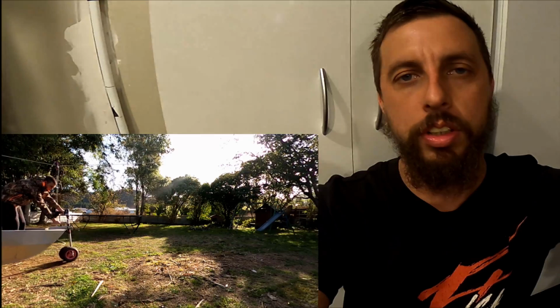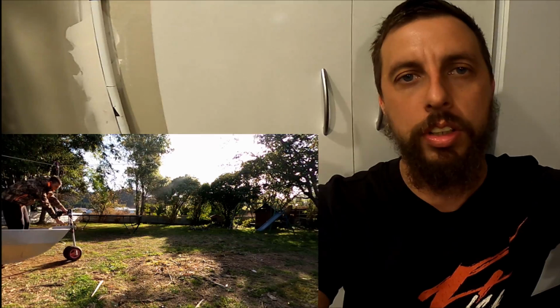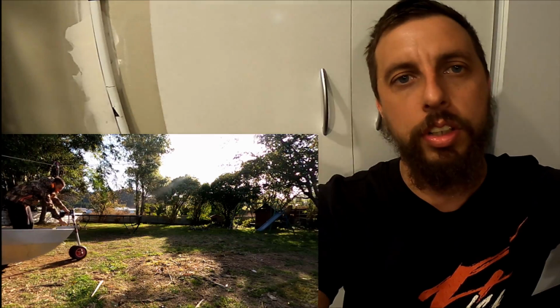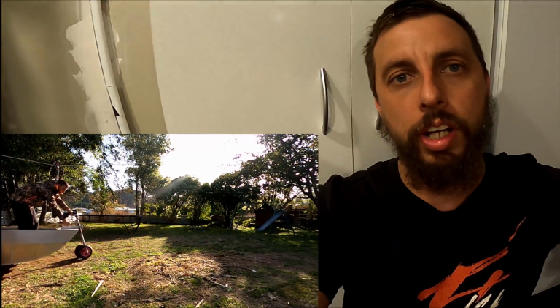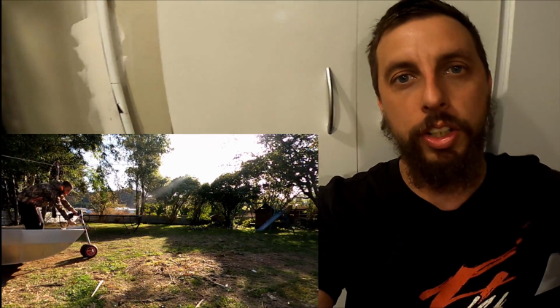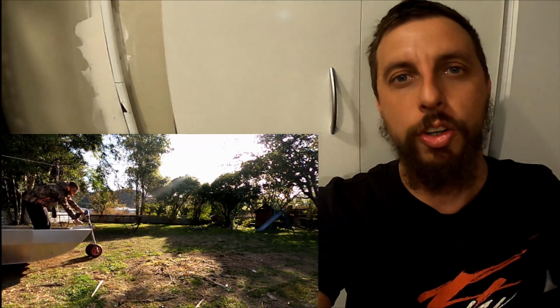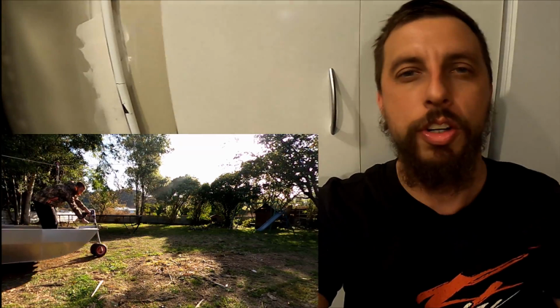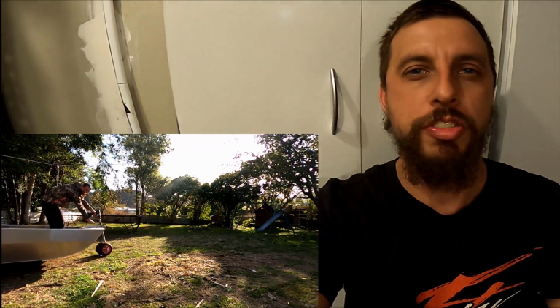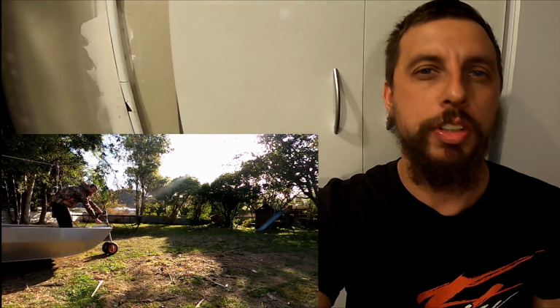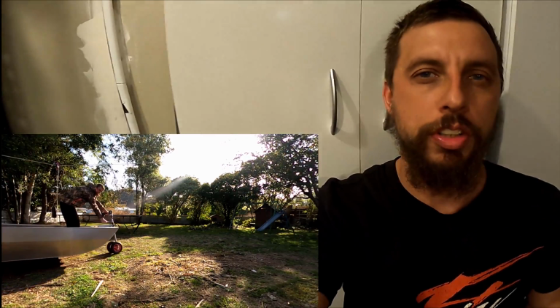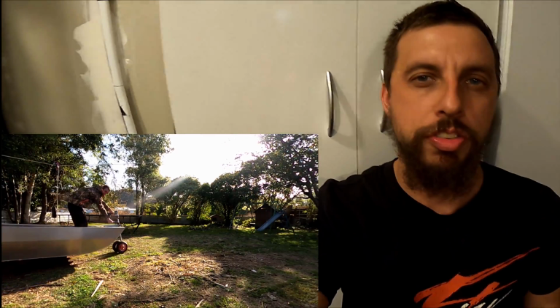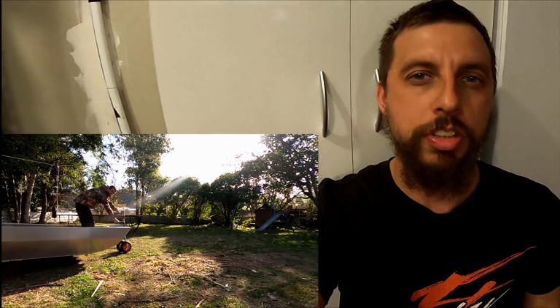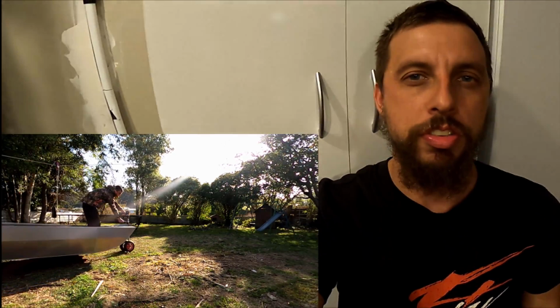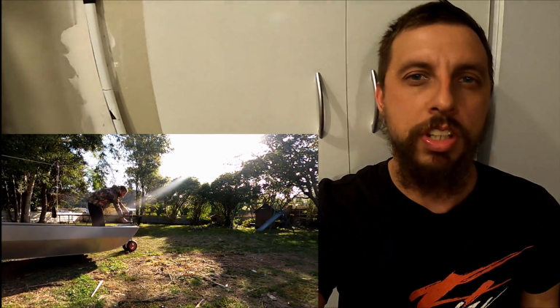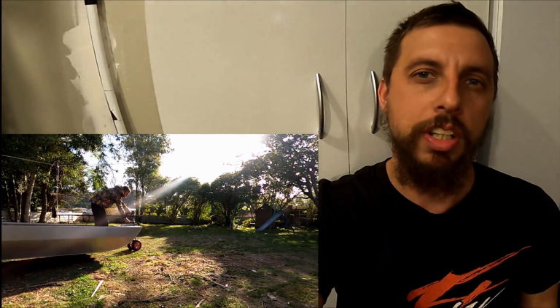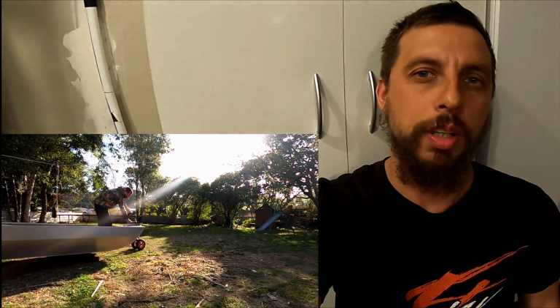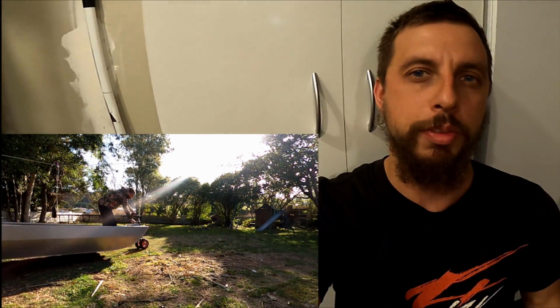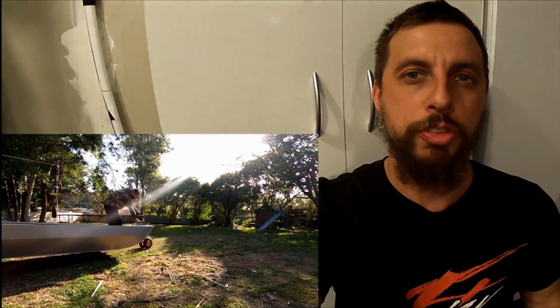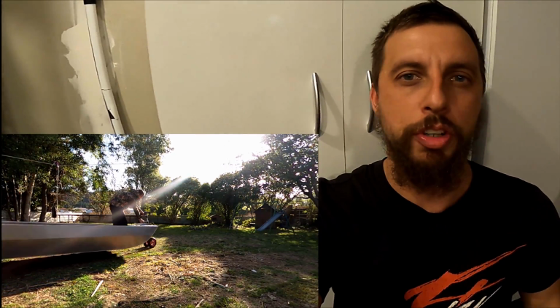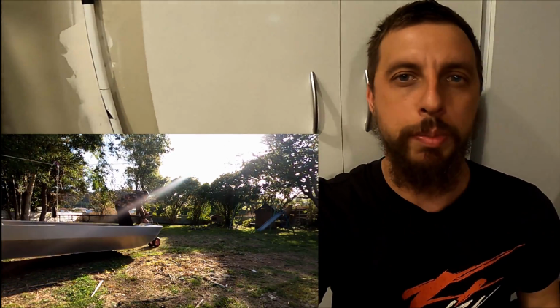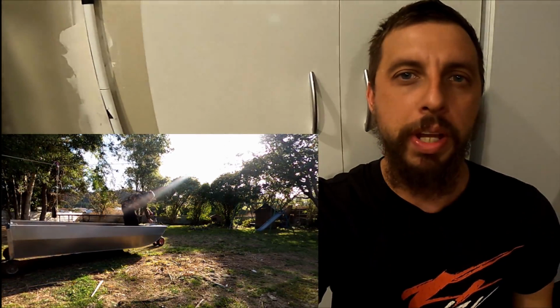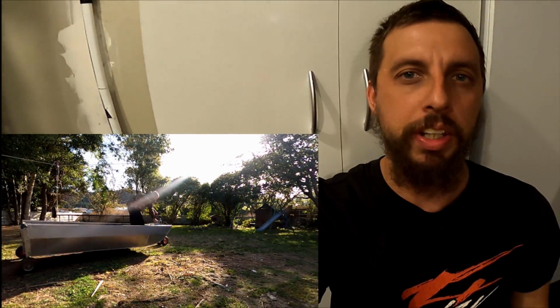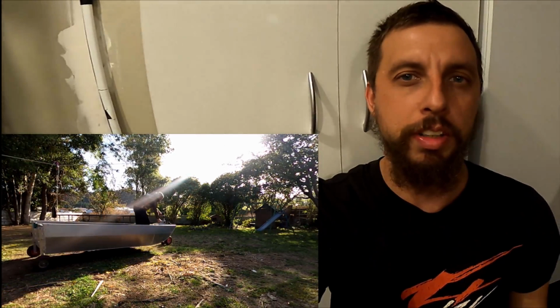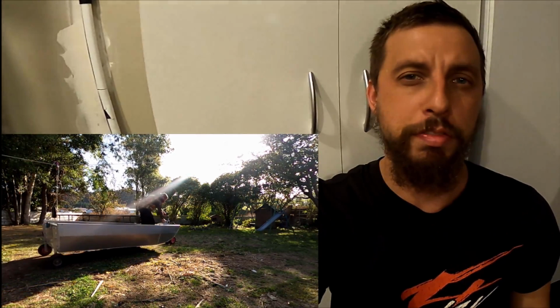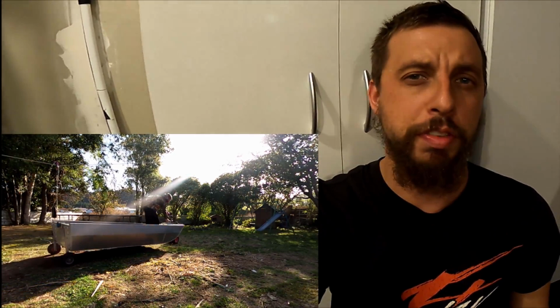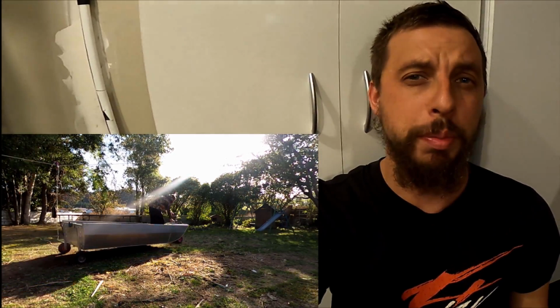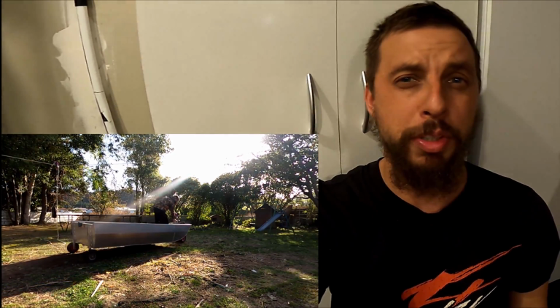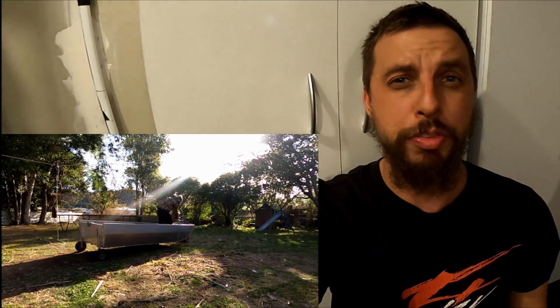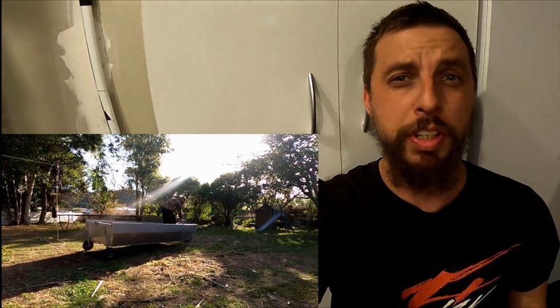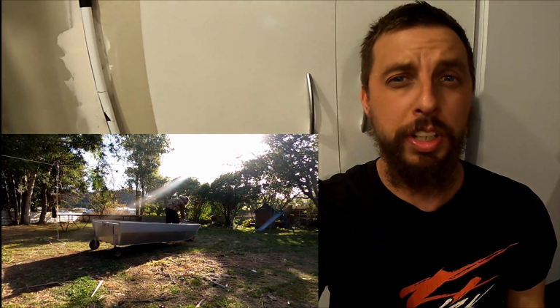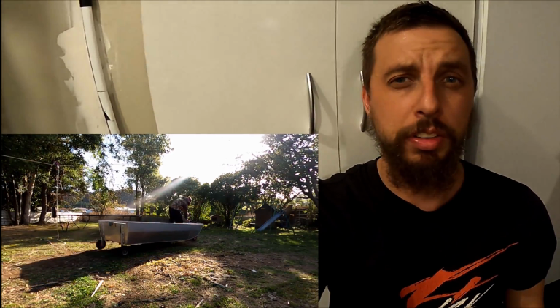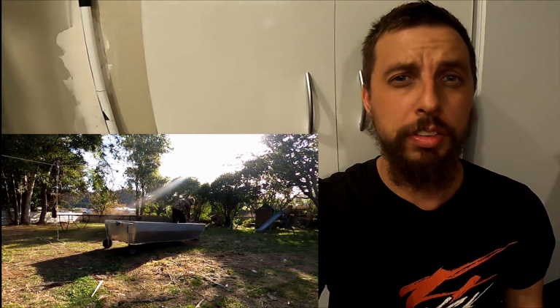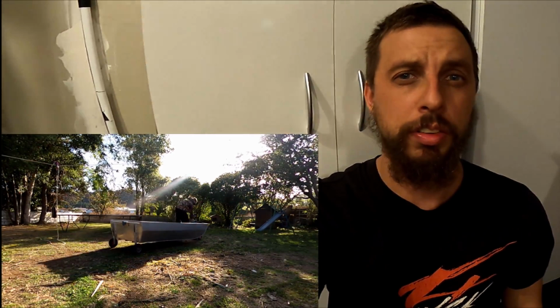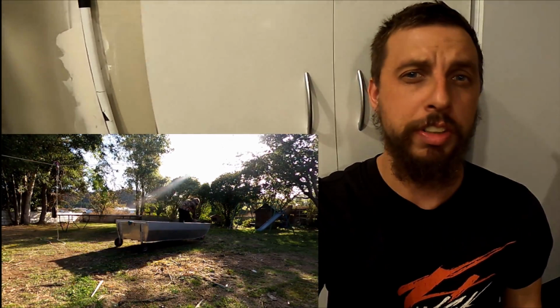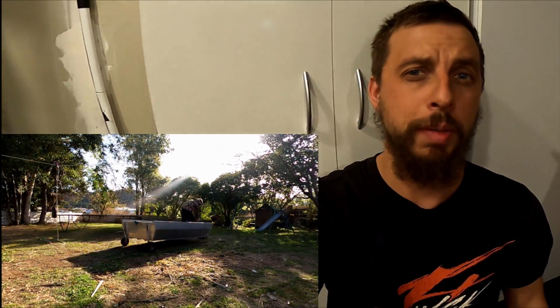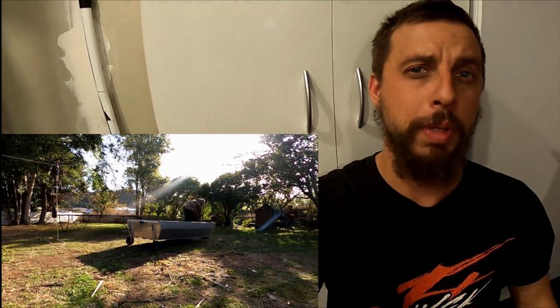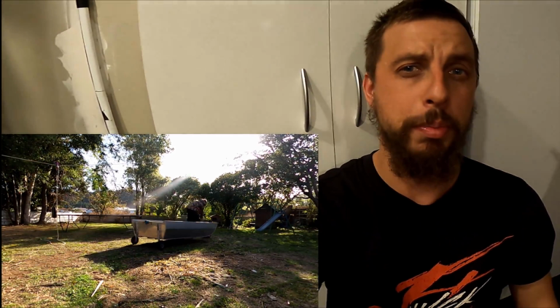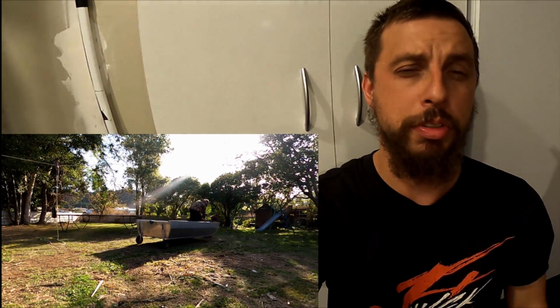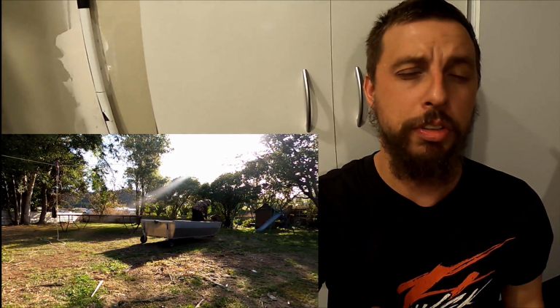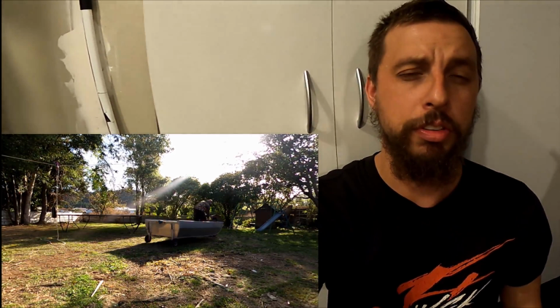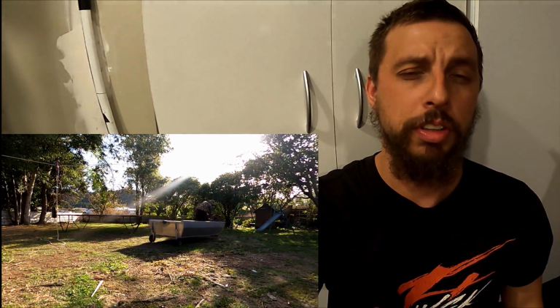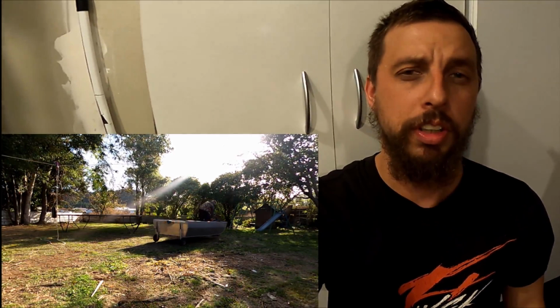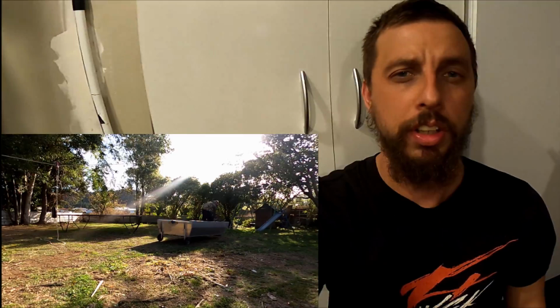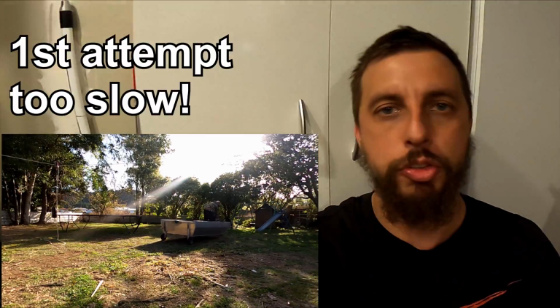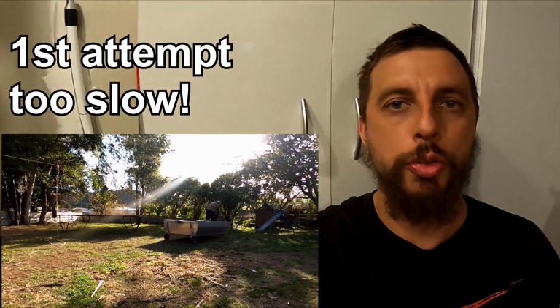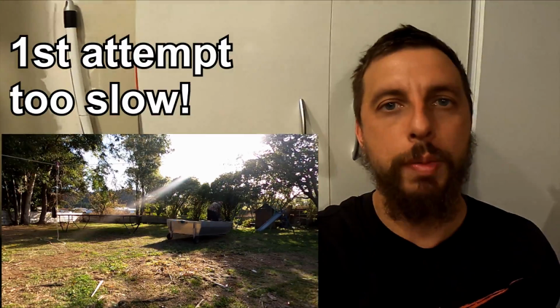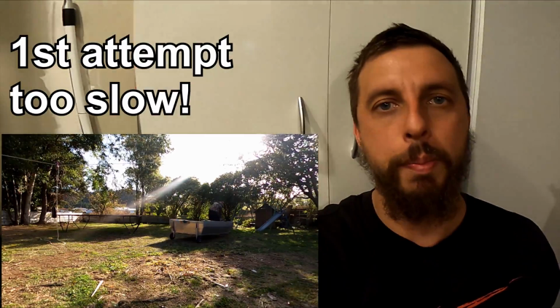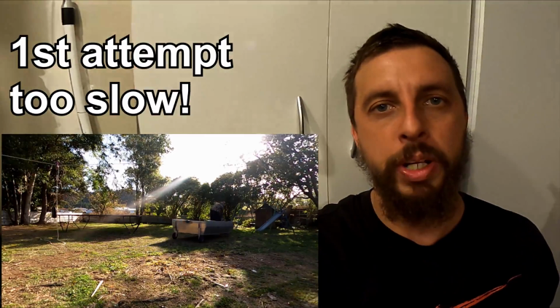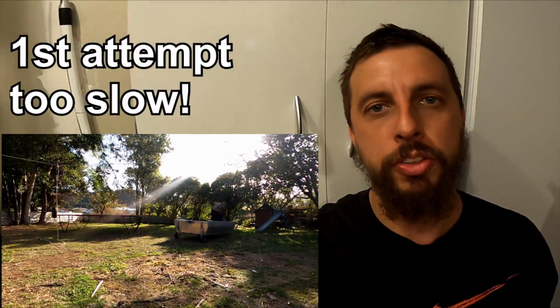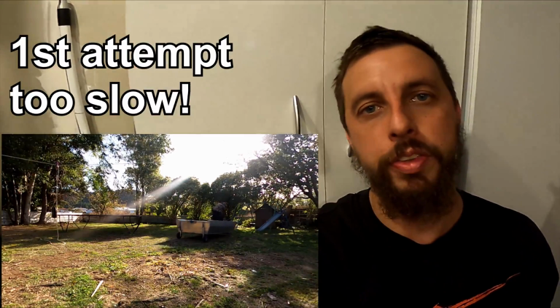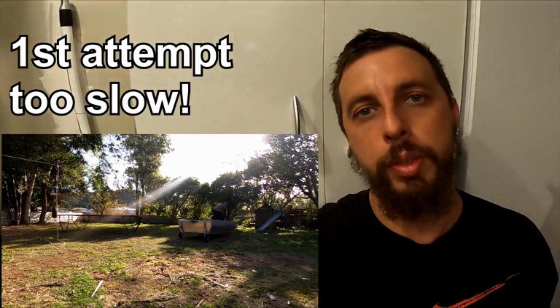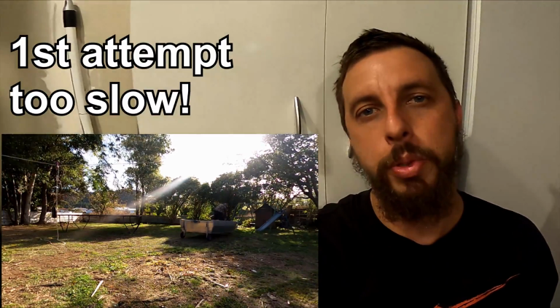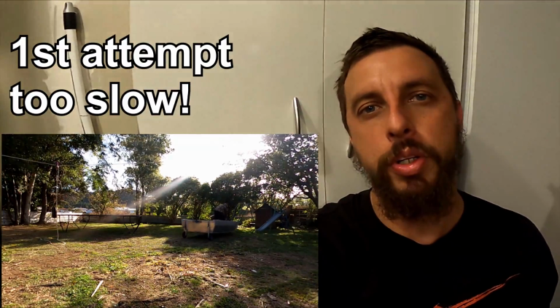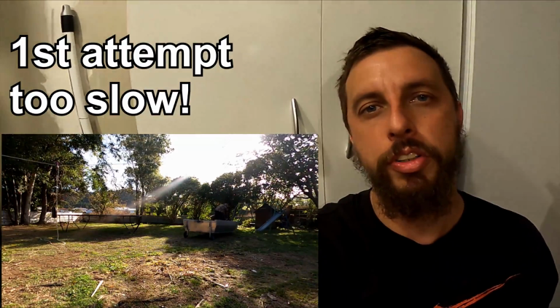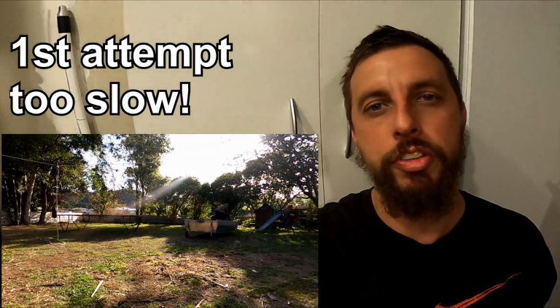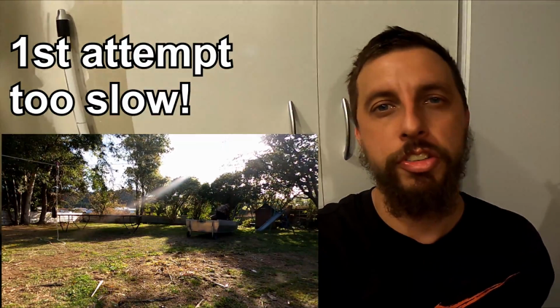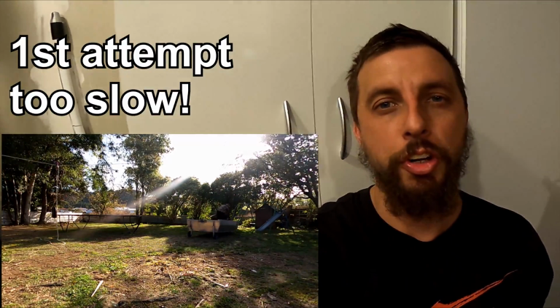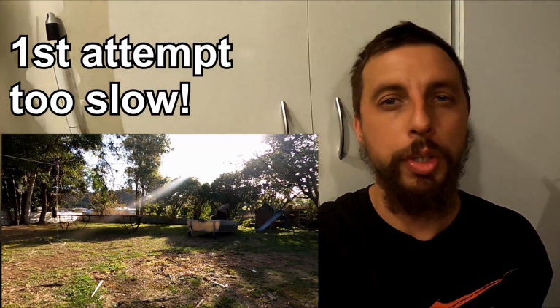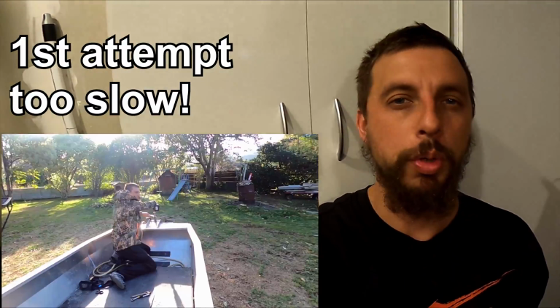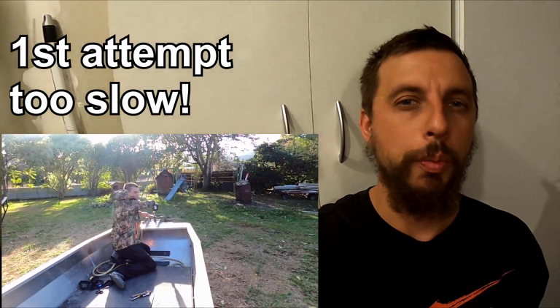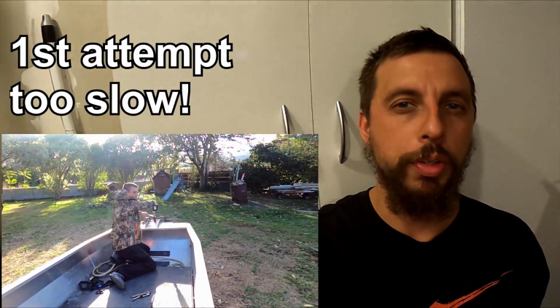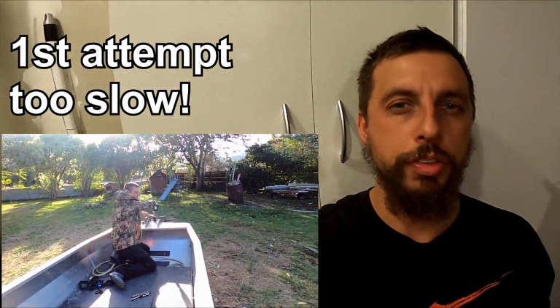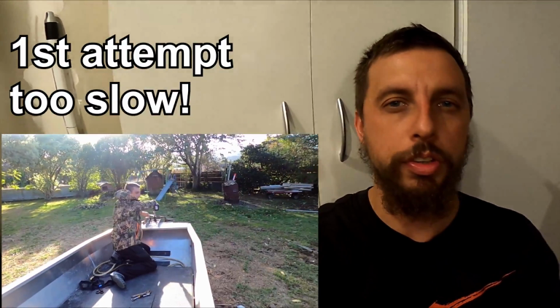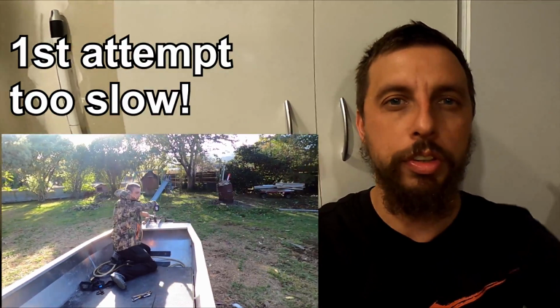Hey guys, Daniel Kazinas here. I'm just trying to make it an amphibious vehicle, attempt number two. Just drawing up a picture on the computer to show you what I want to do.